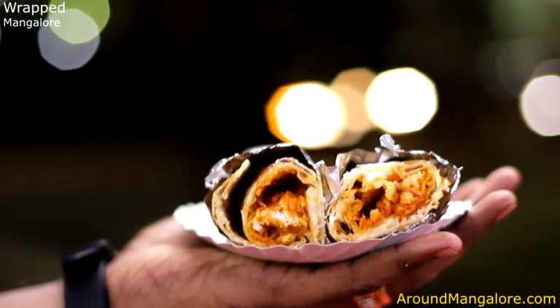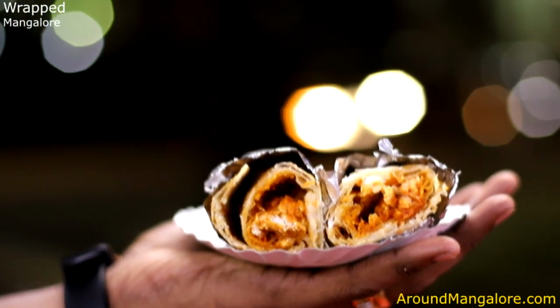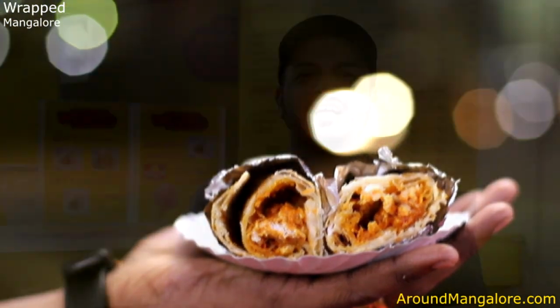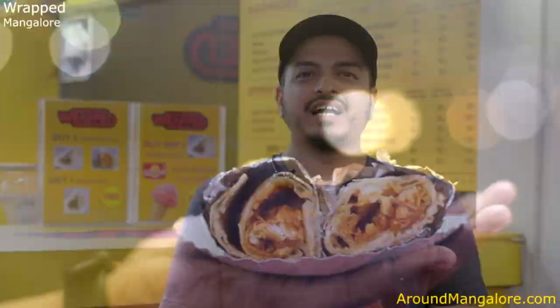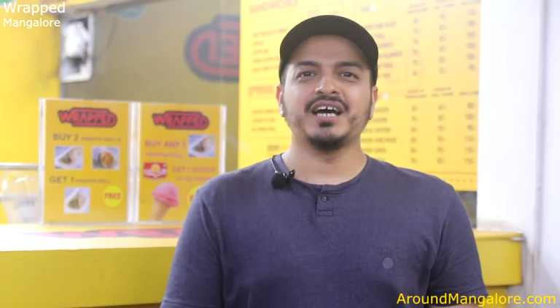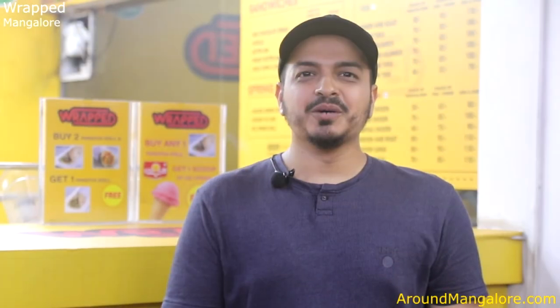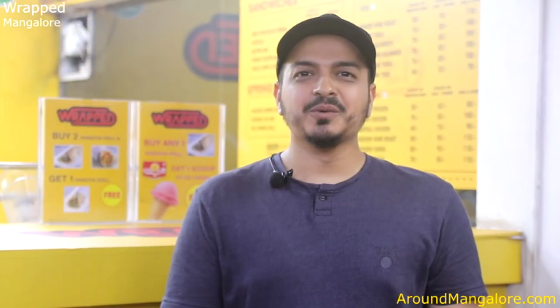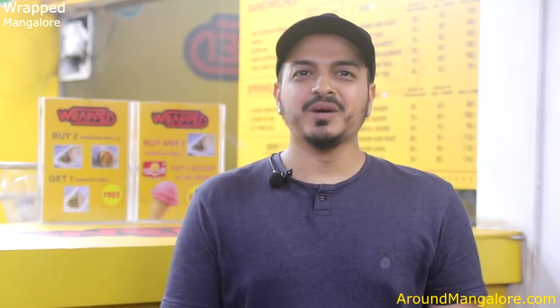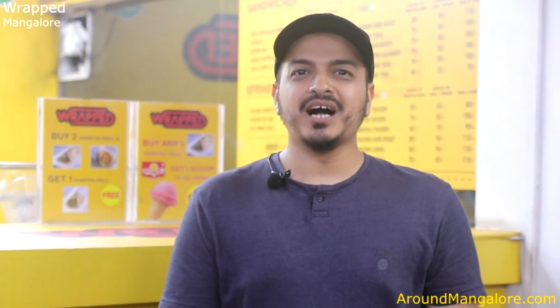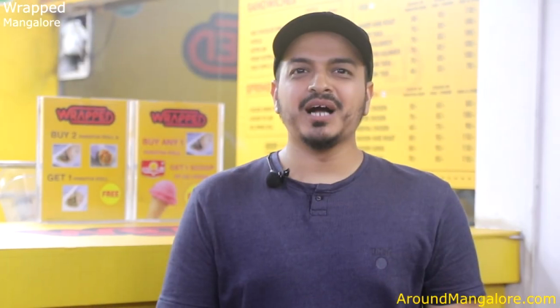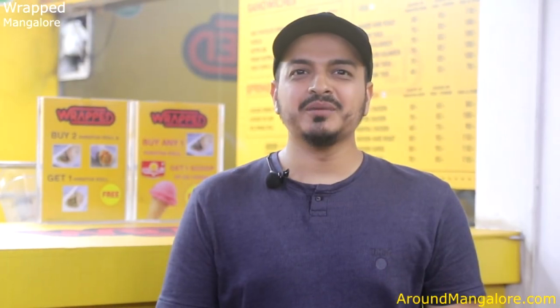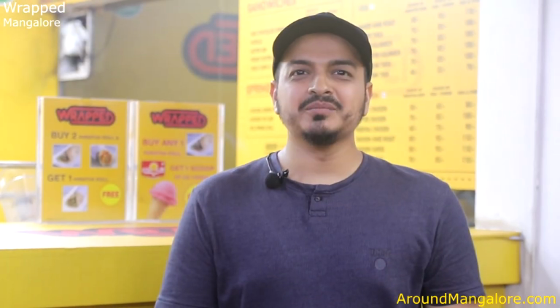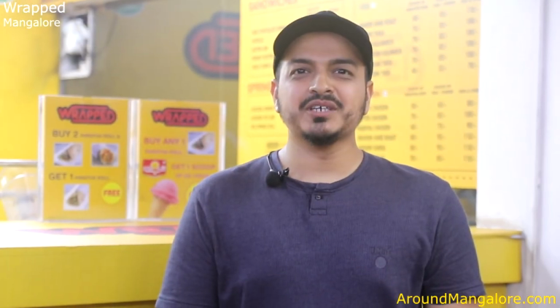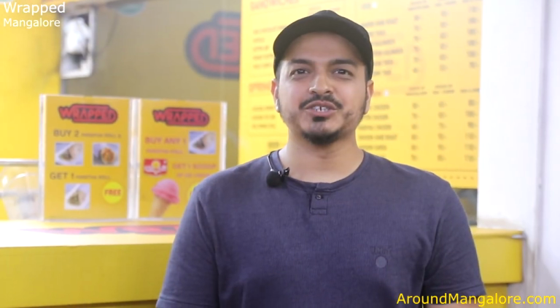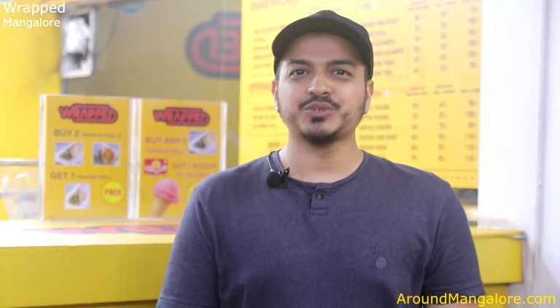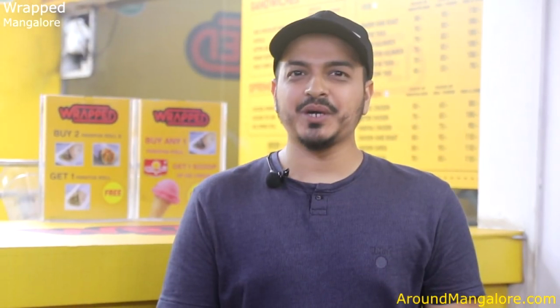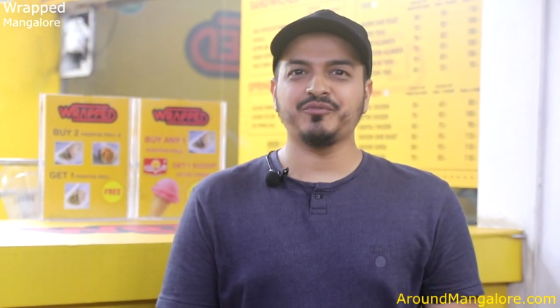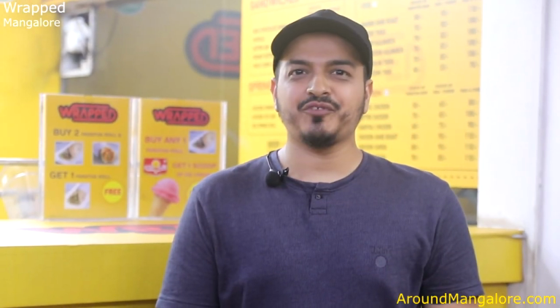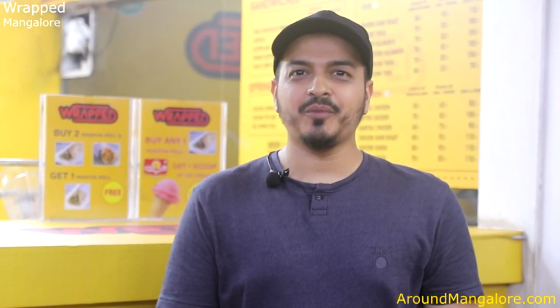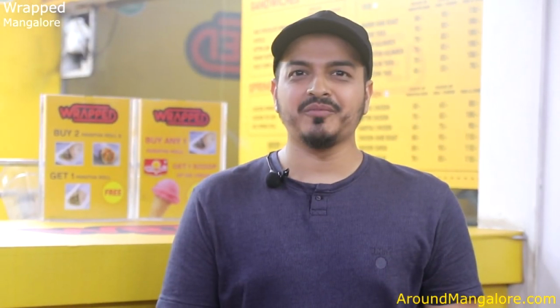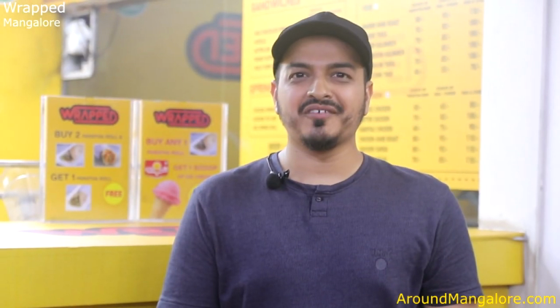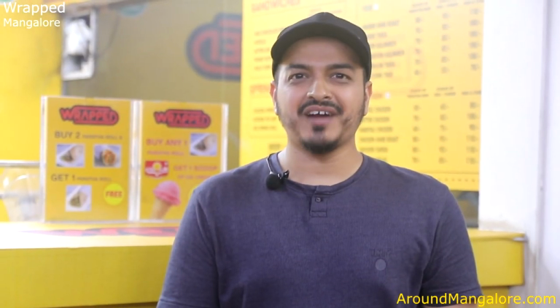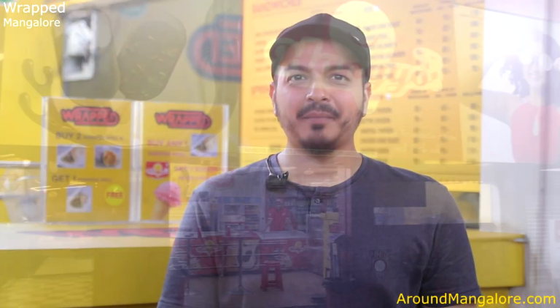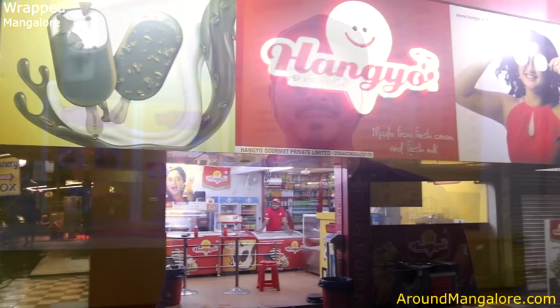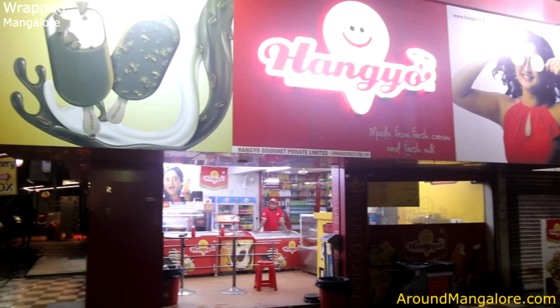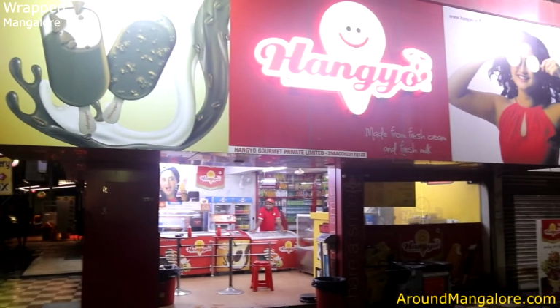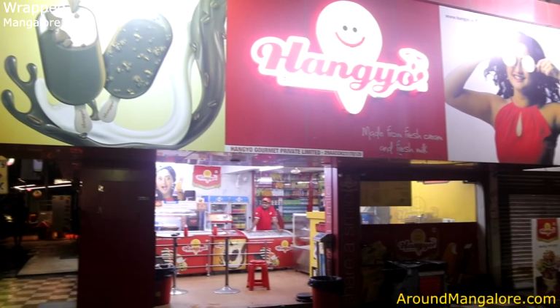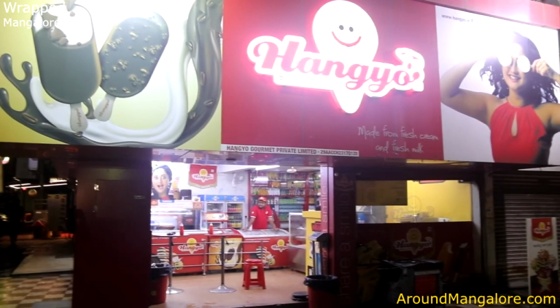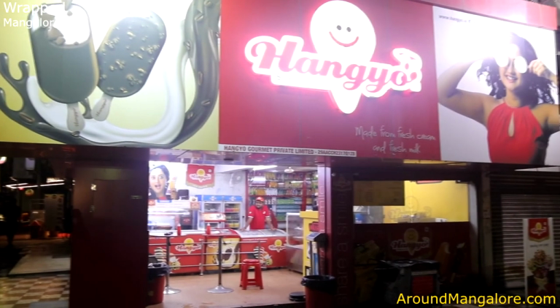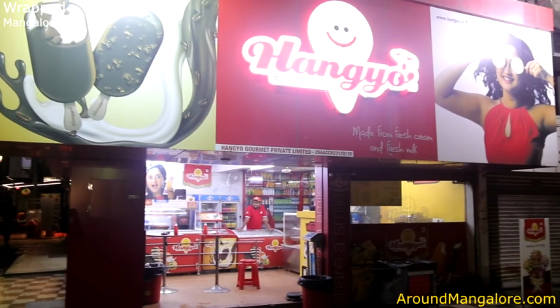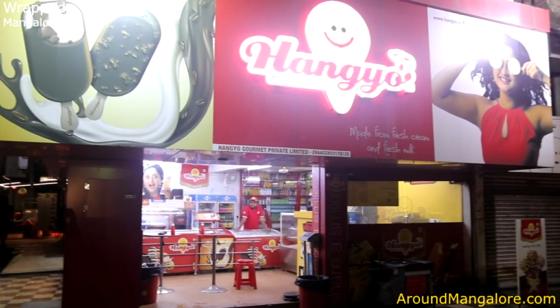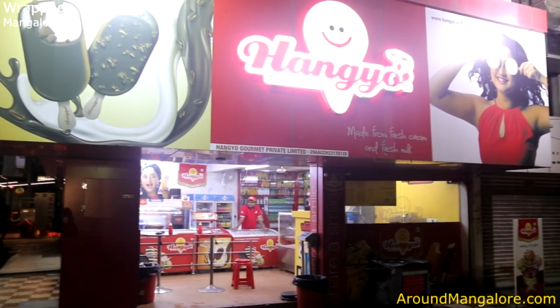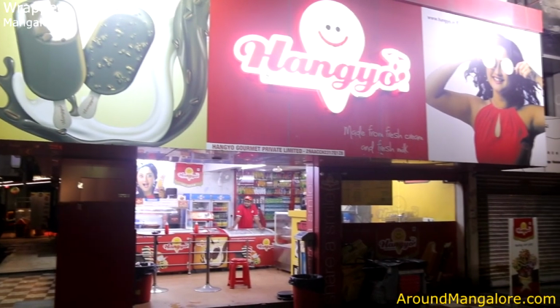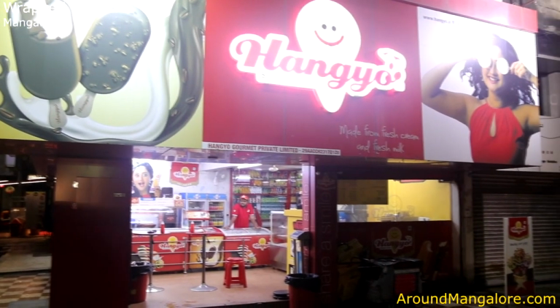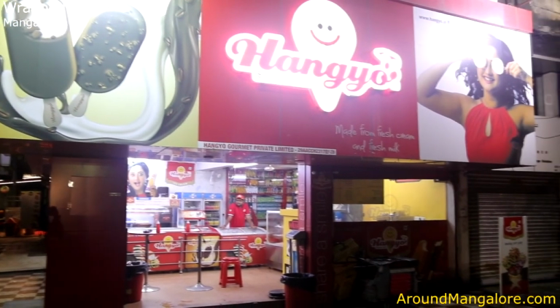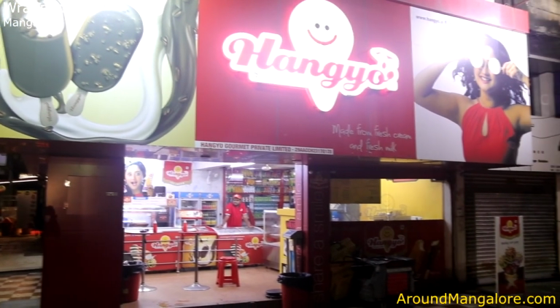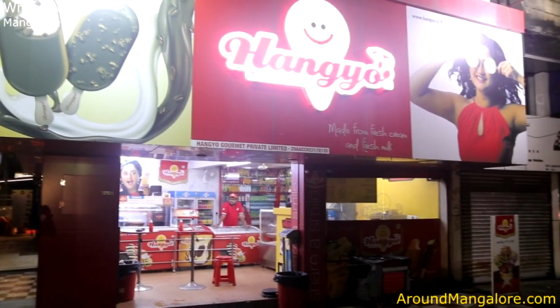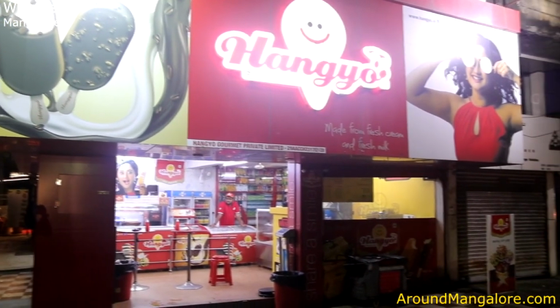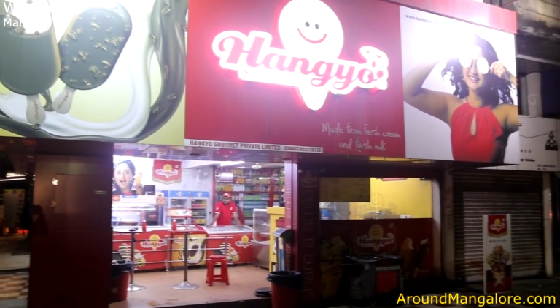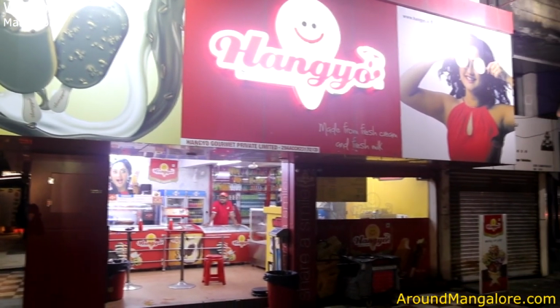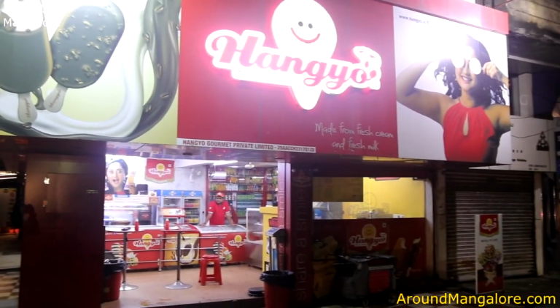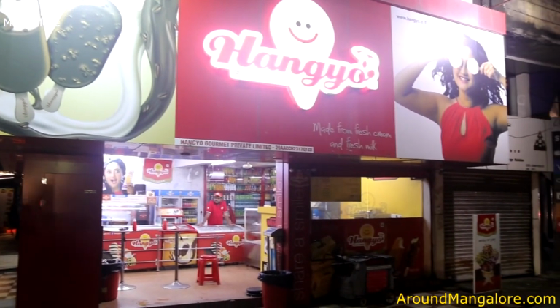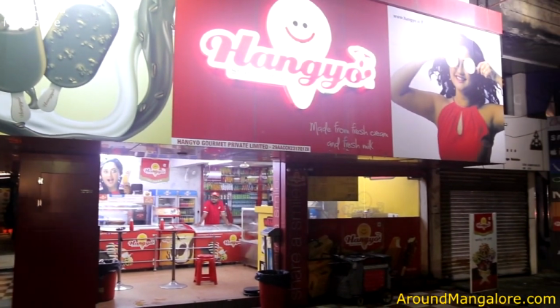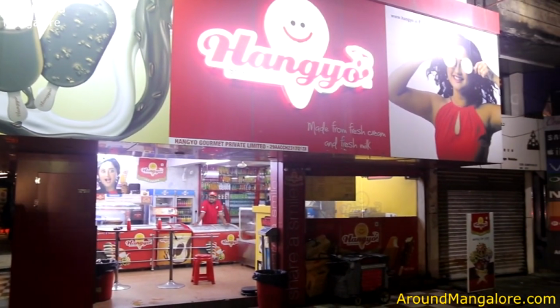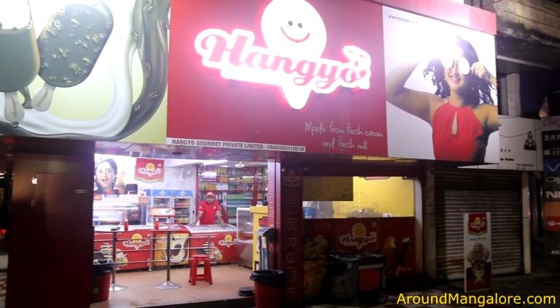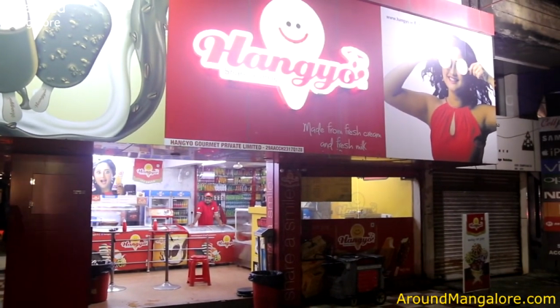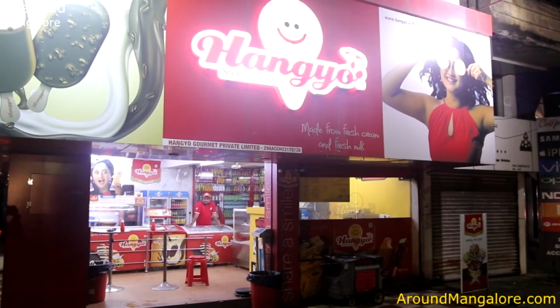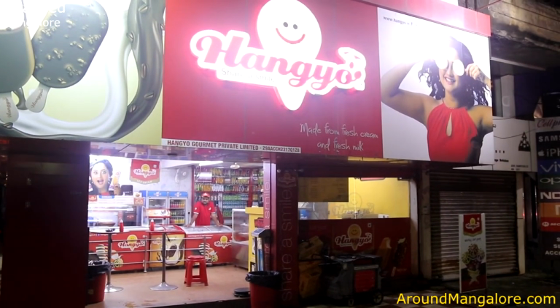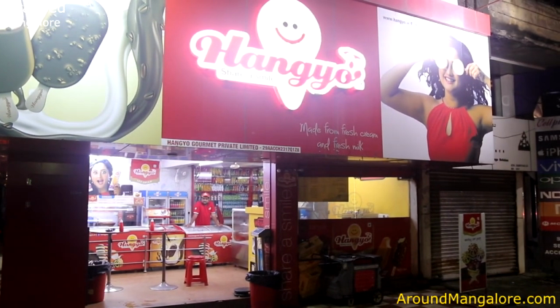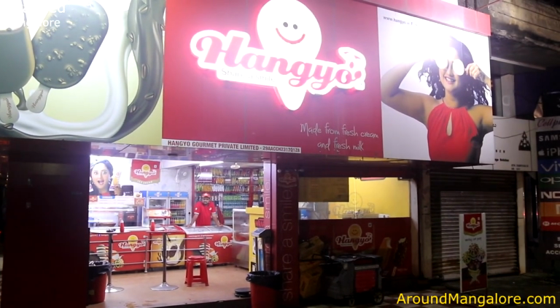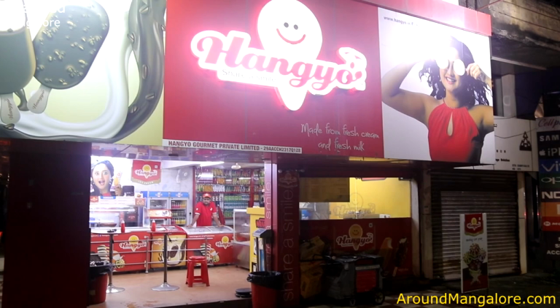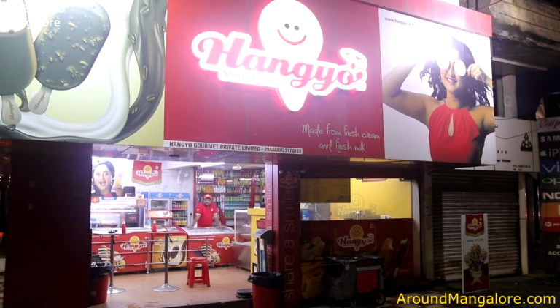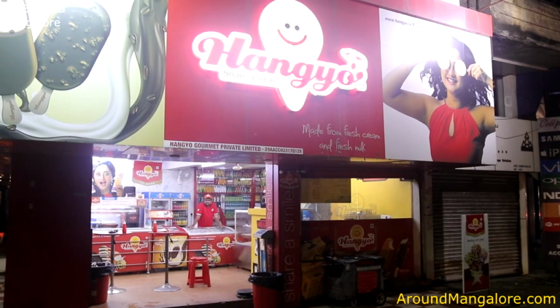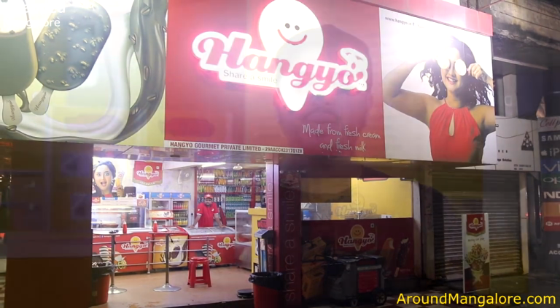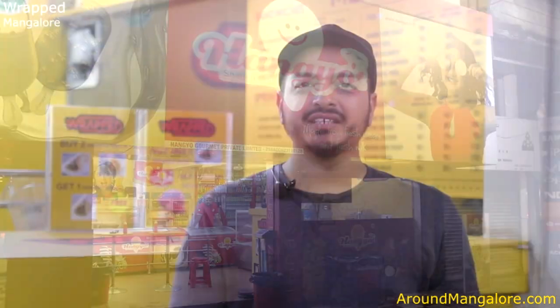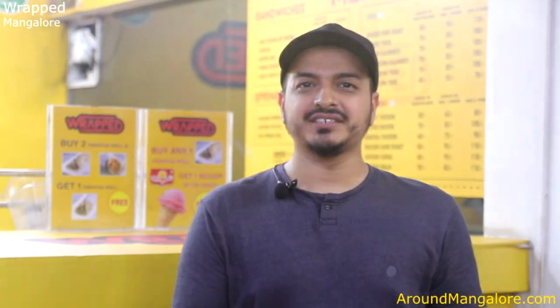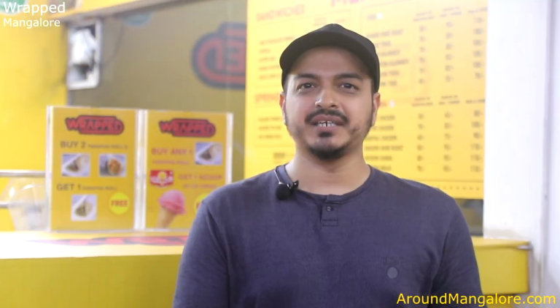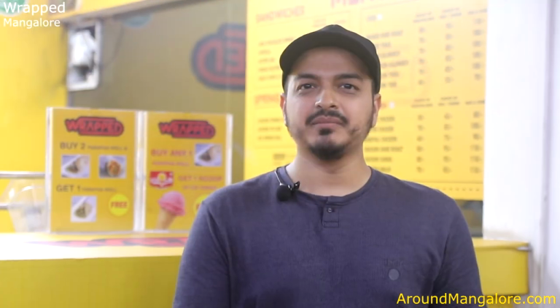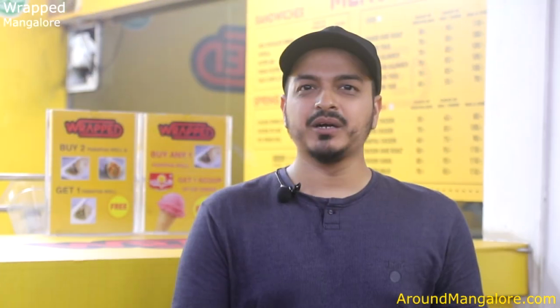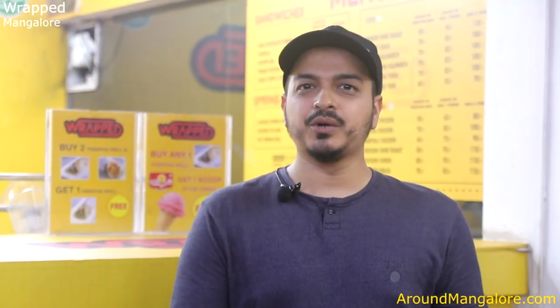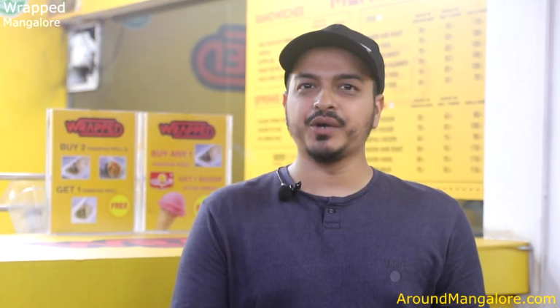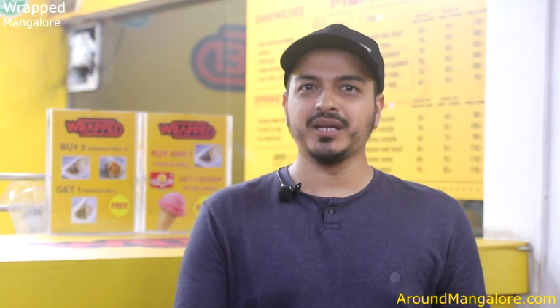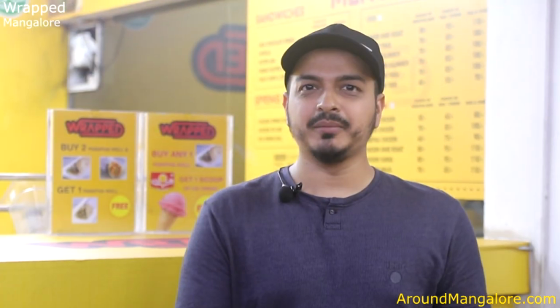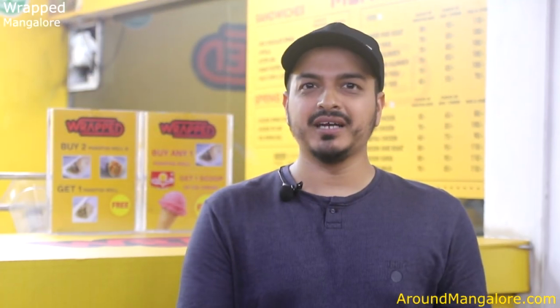Hello, I am Shoaib from Rath Mangalore. We are located here inside Hangyo Ice Cream, Kodal Bell.